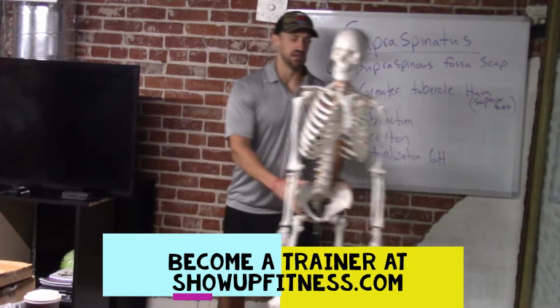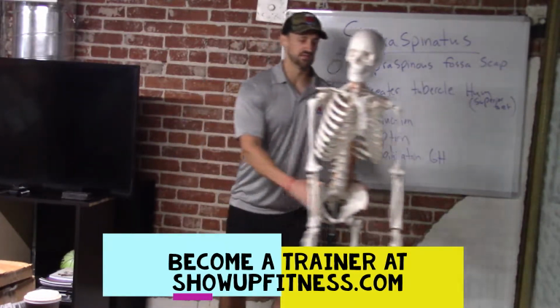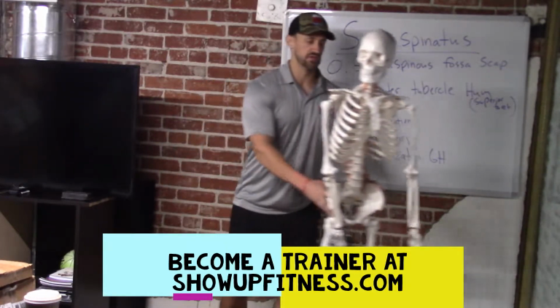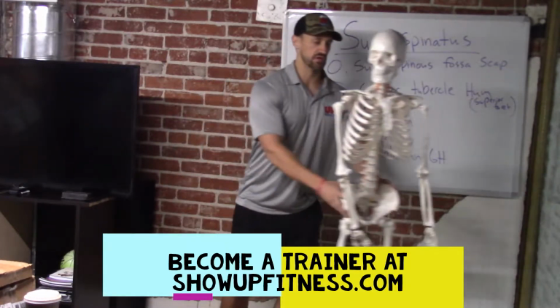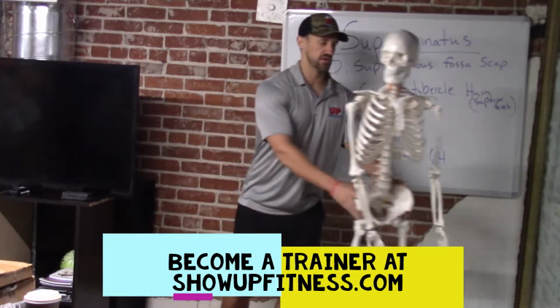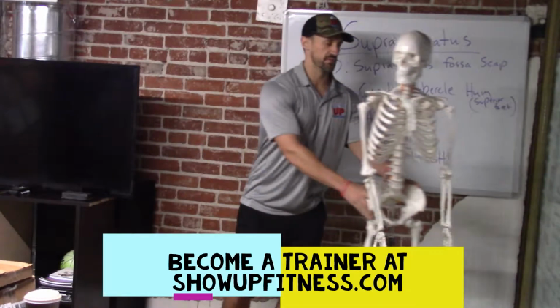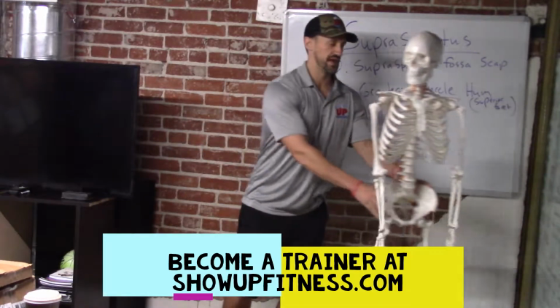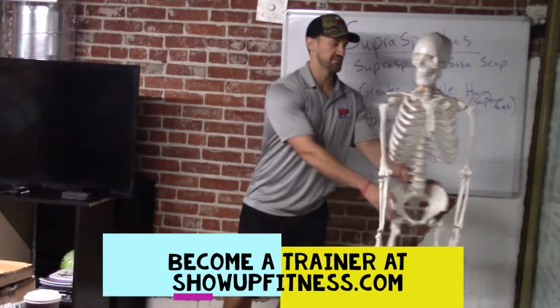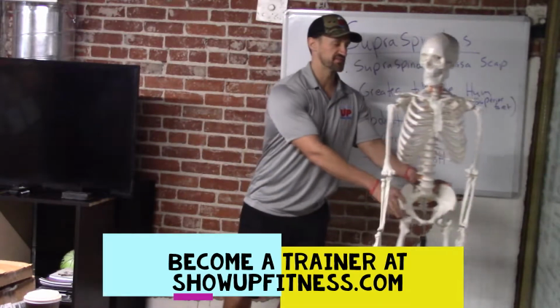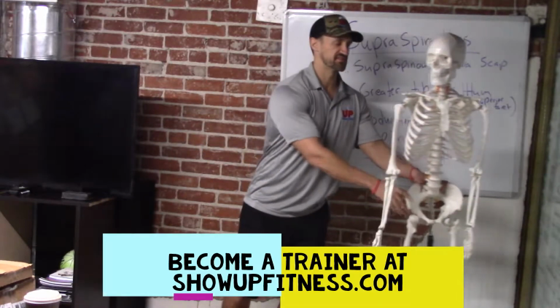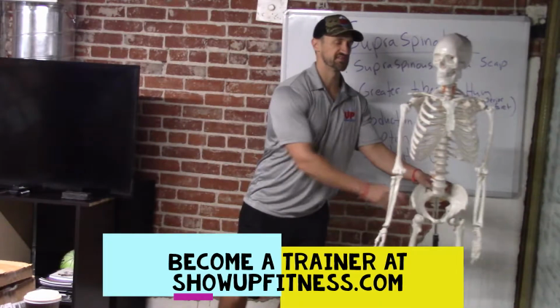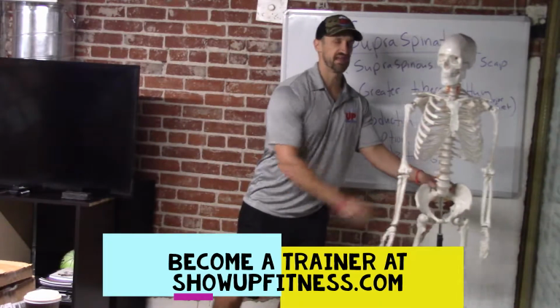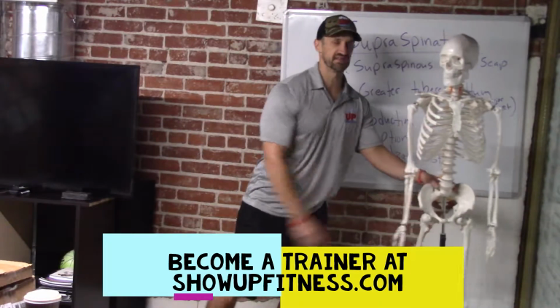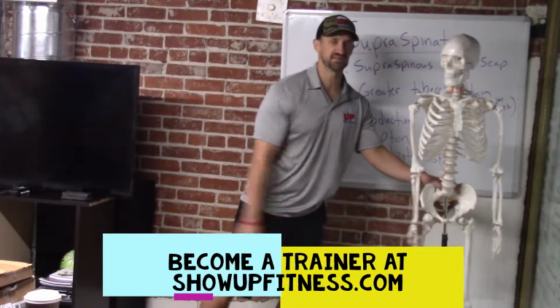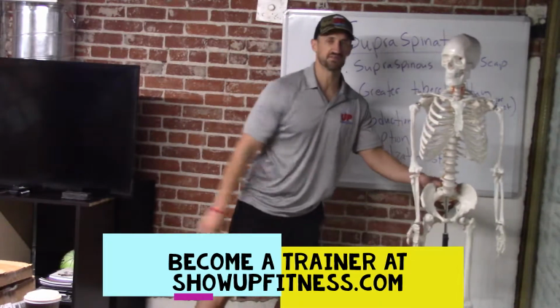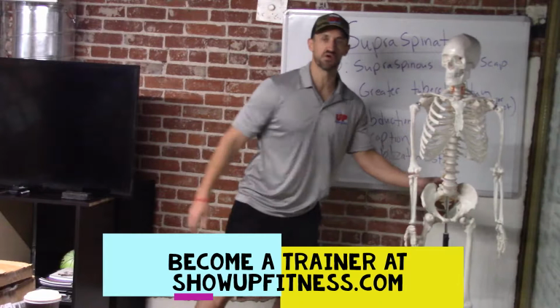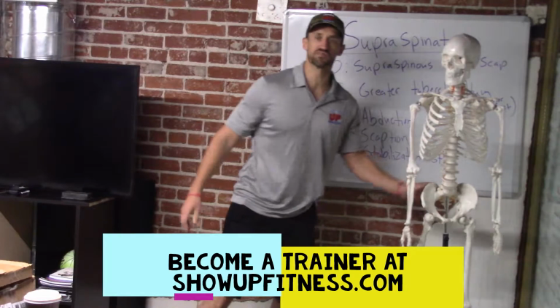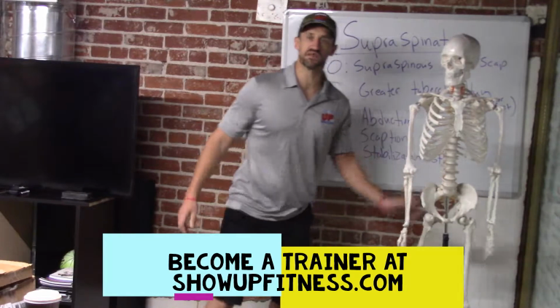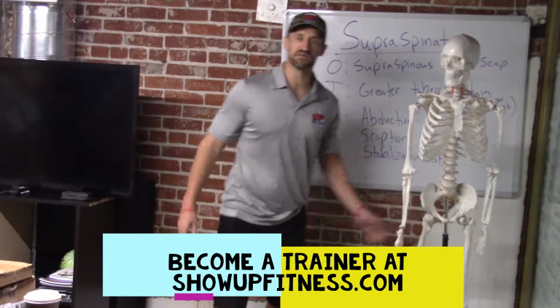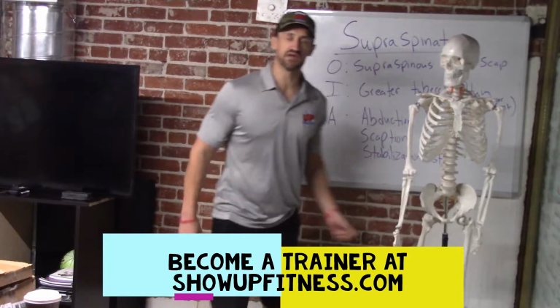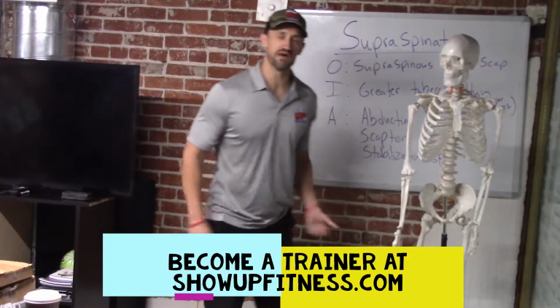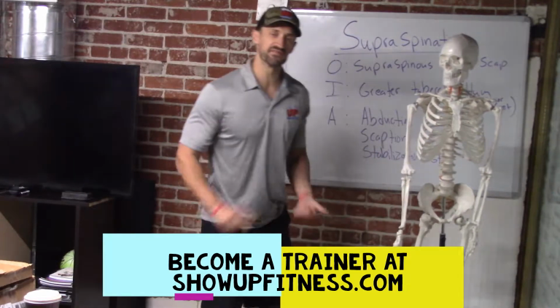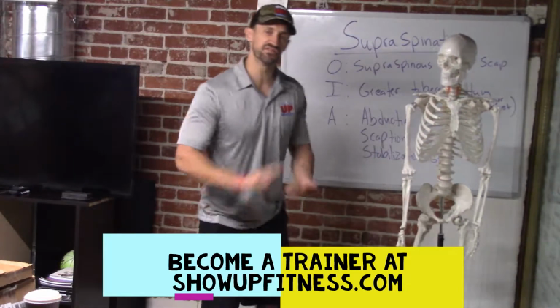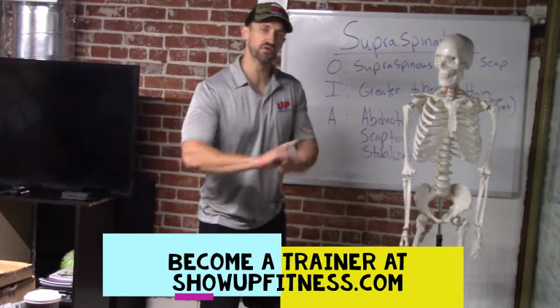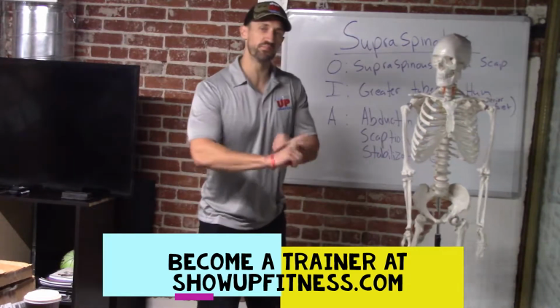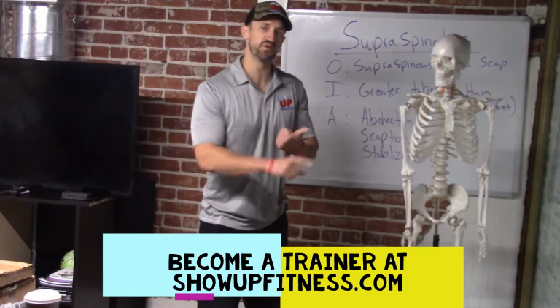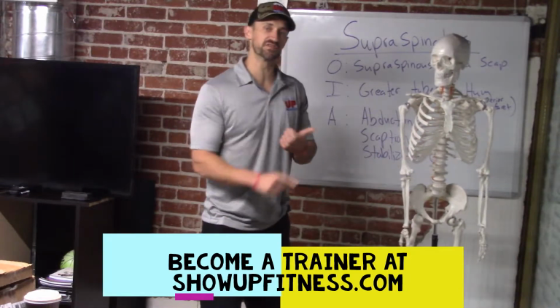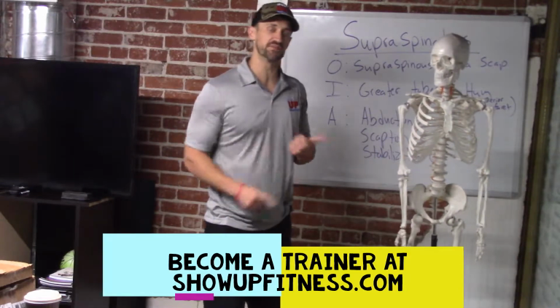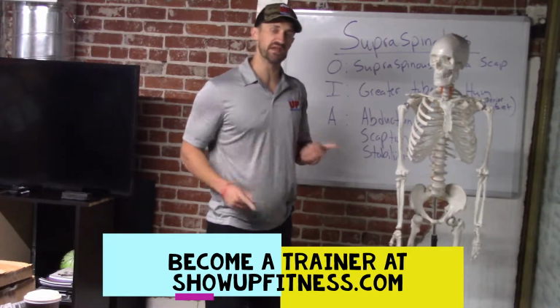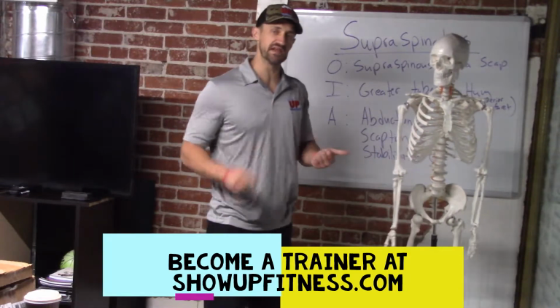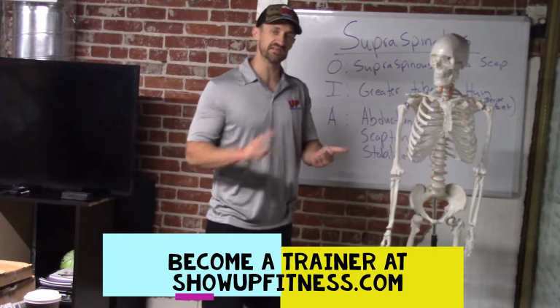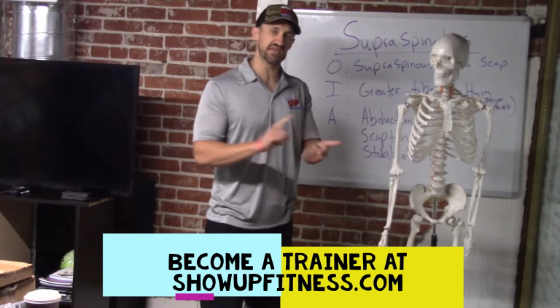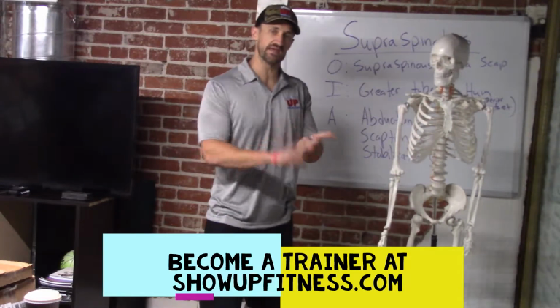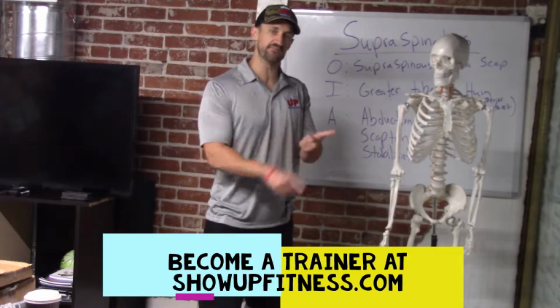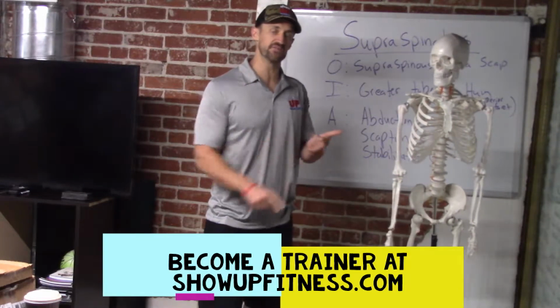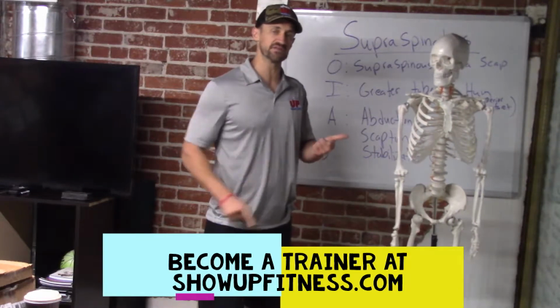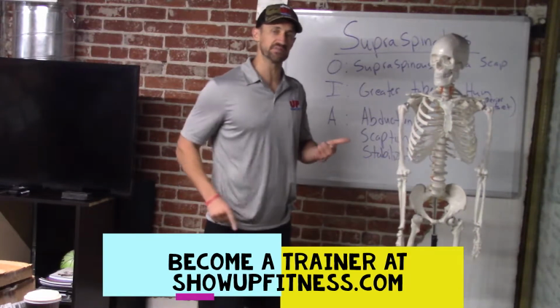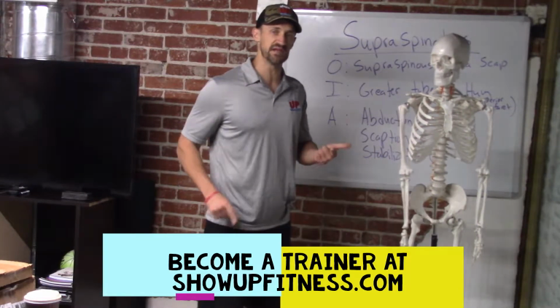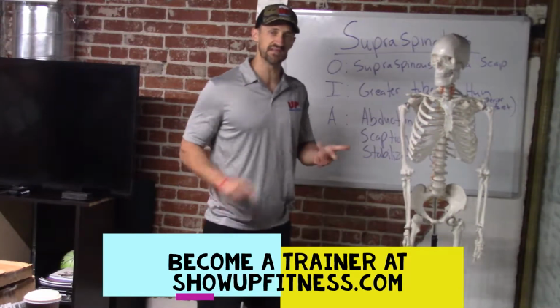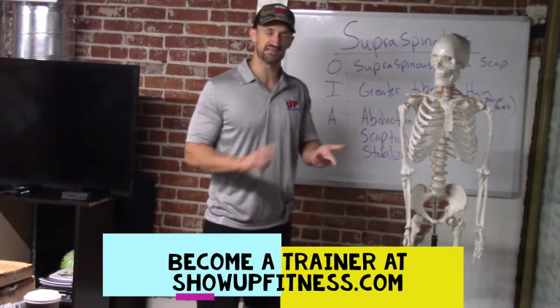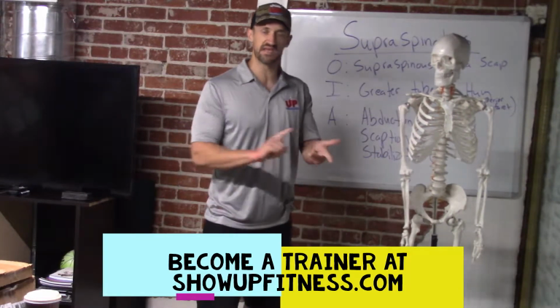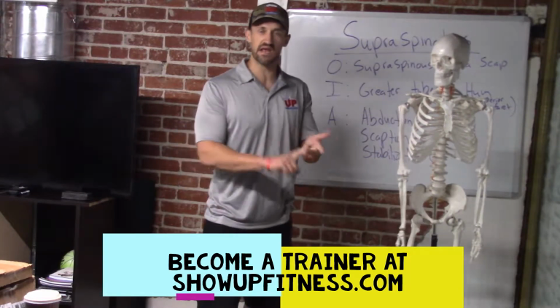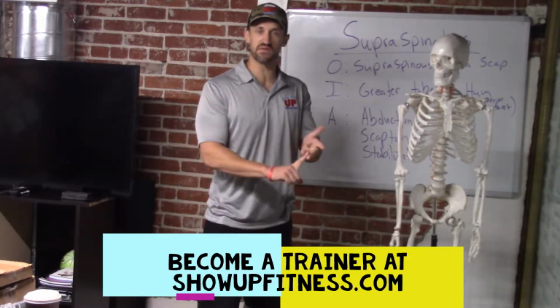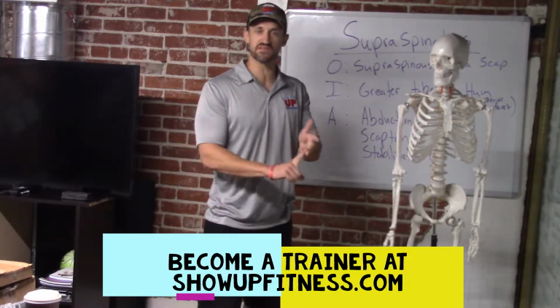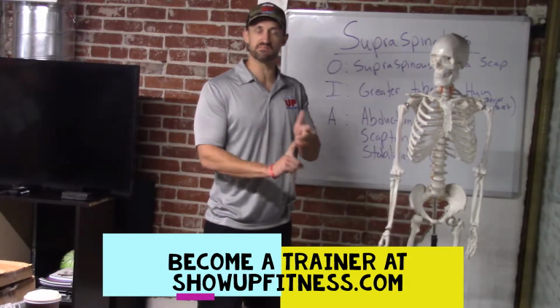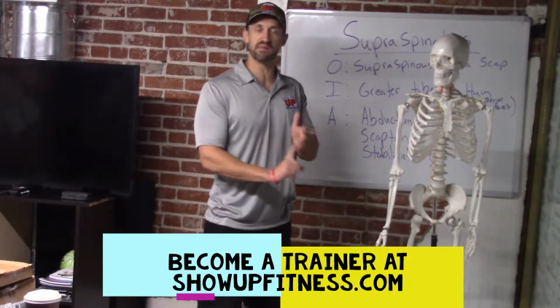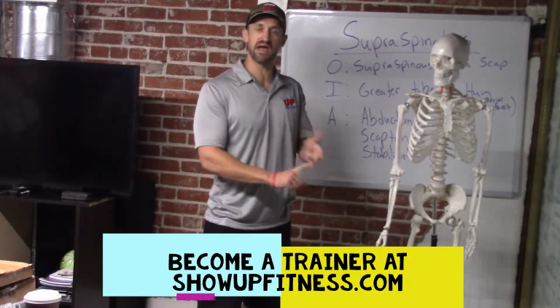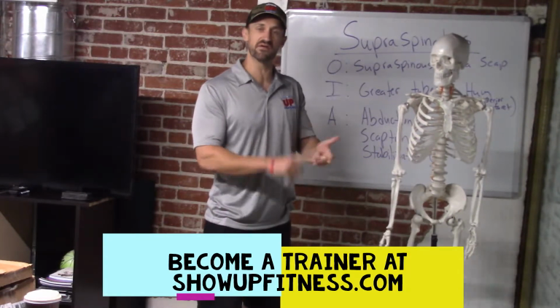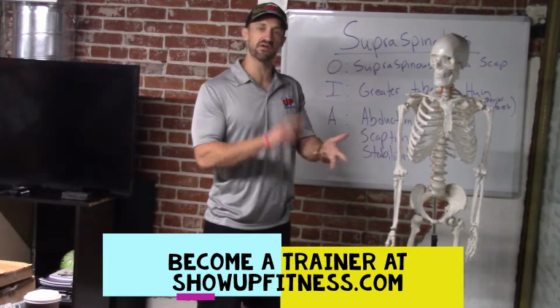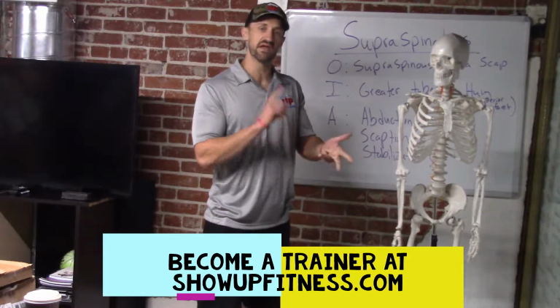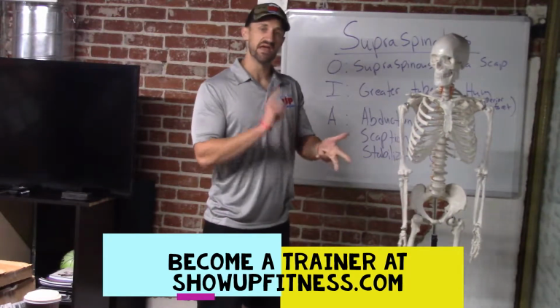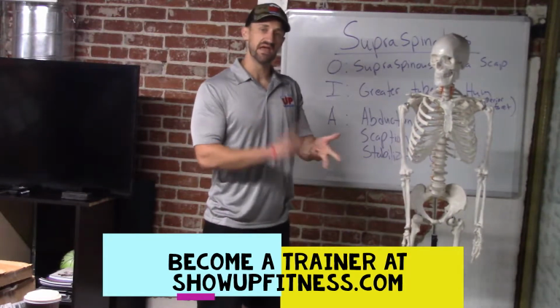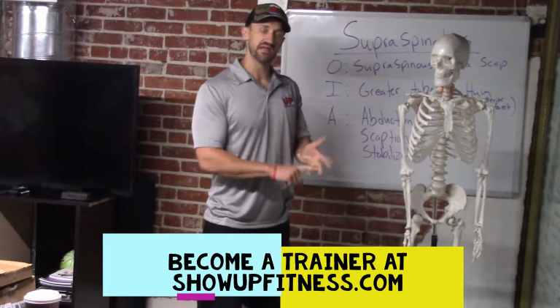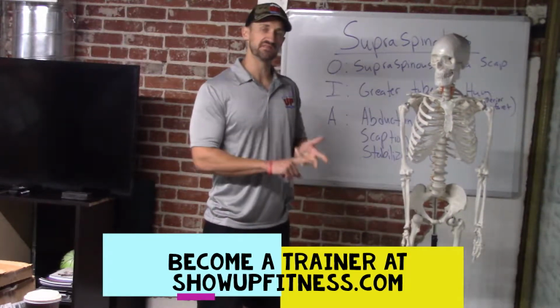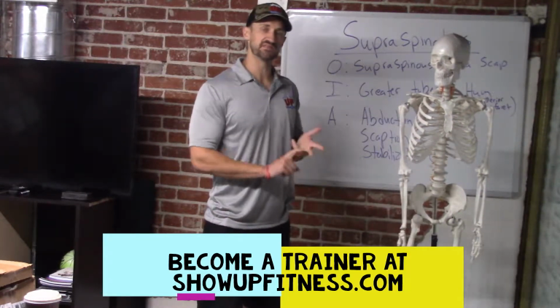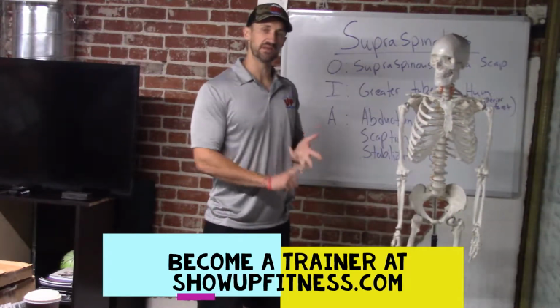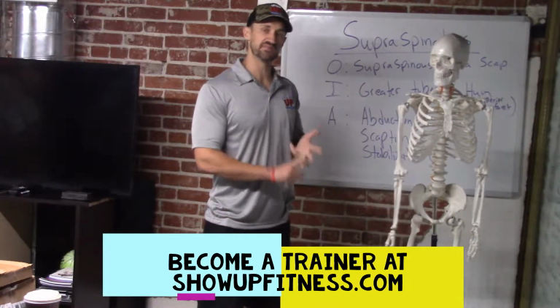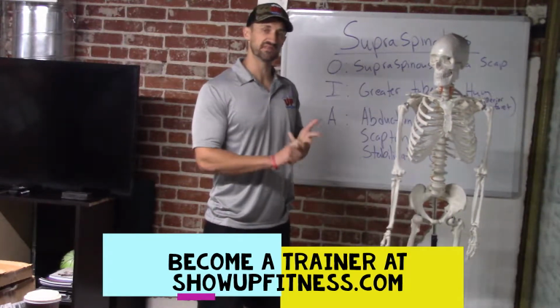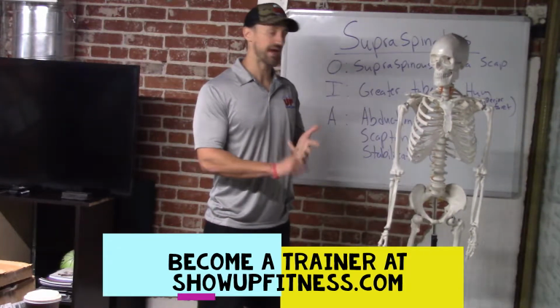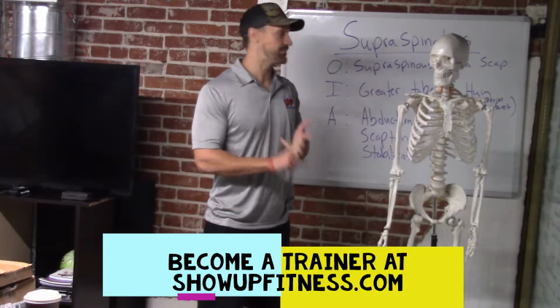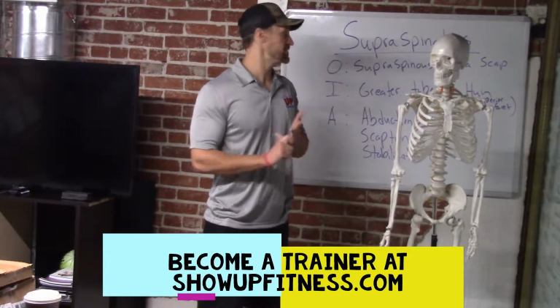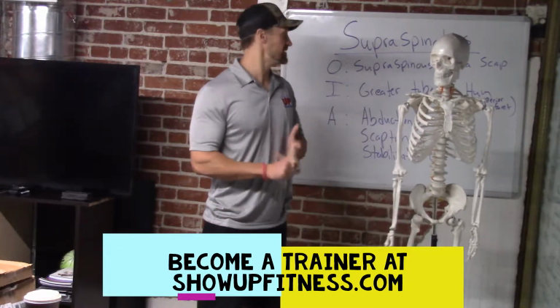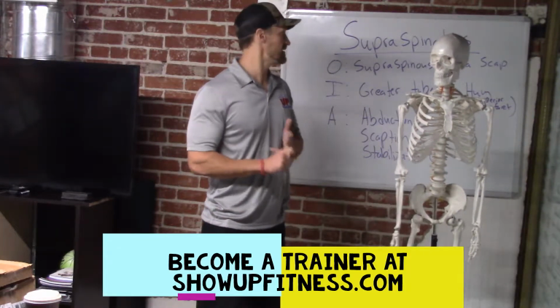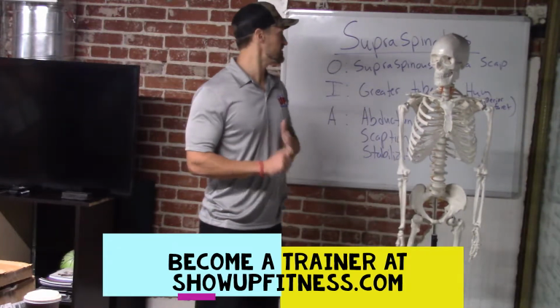Let's learn about the SITS rotator cuff: supraspinatus, infraspinatus, teres minor, and subscapularis.